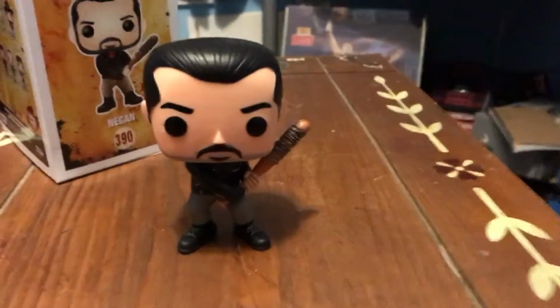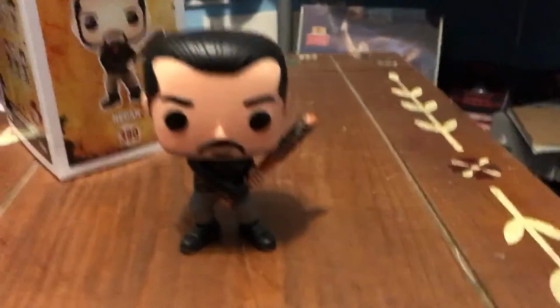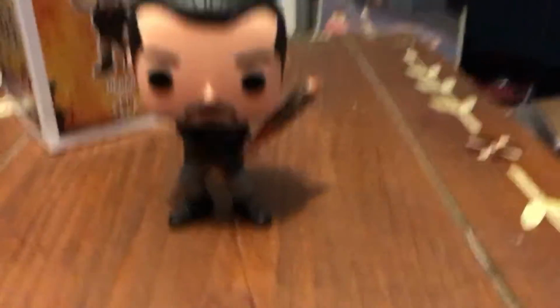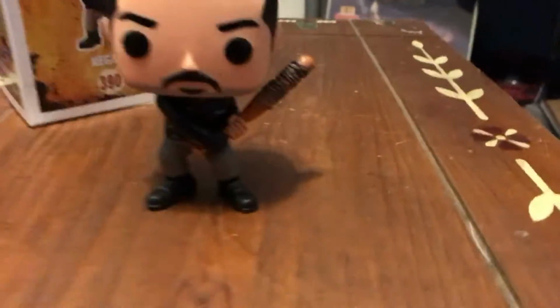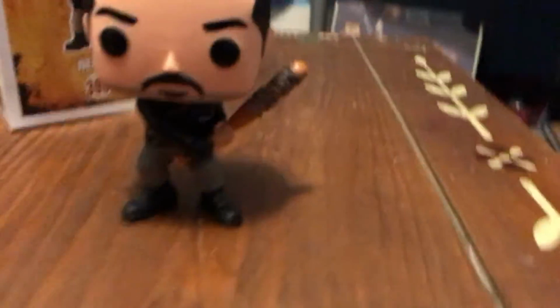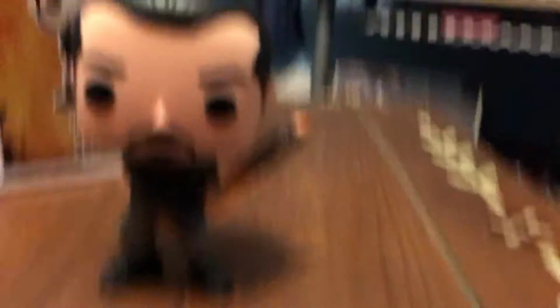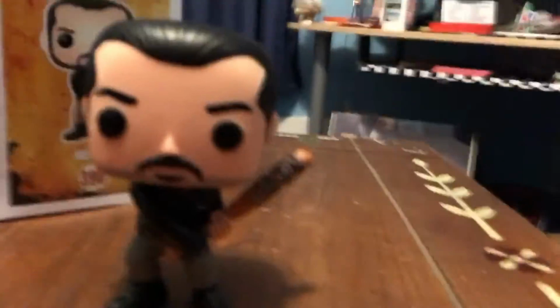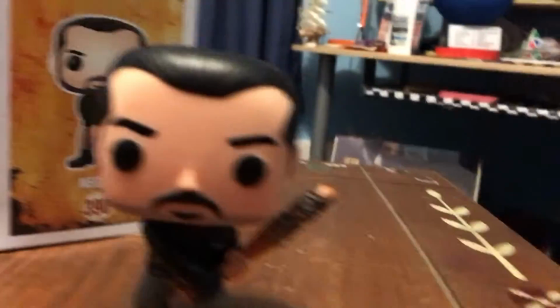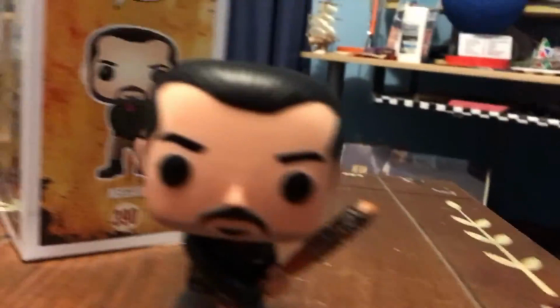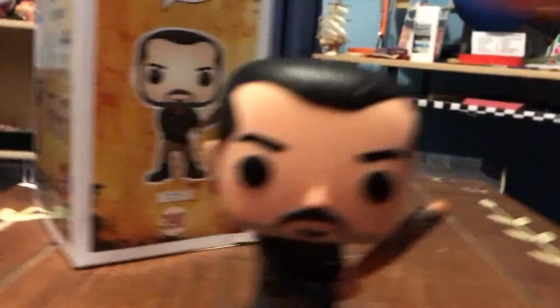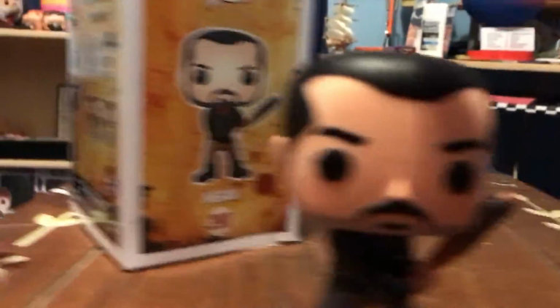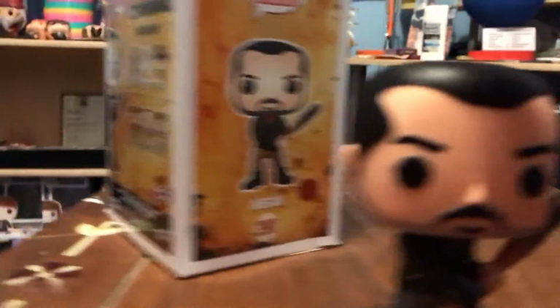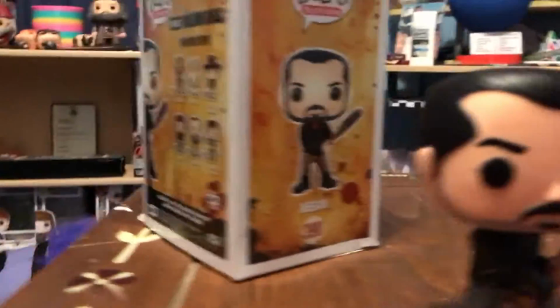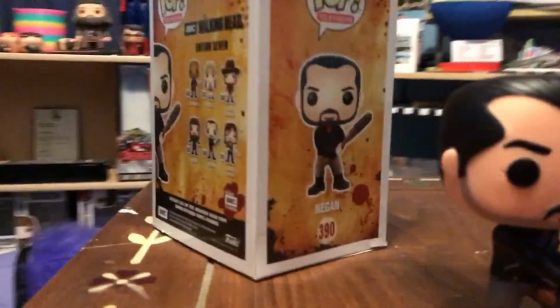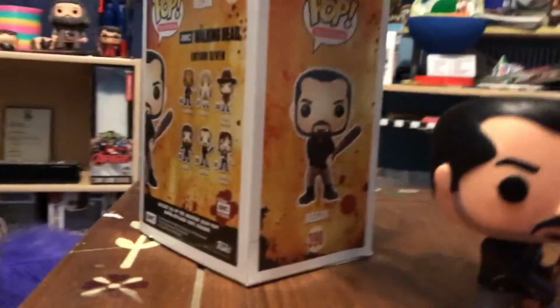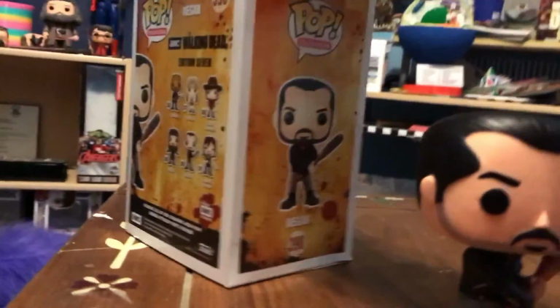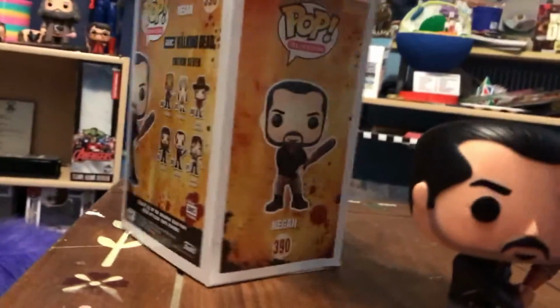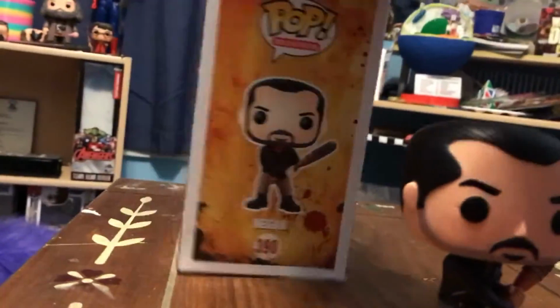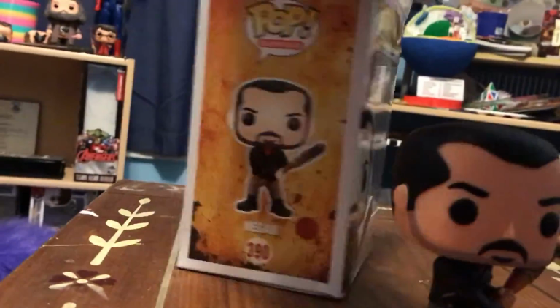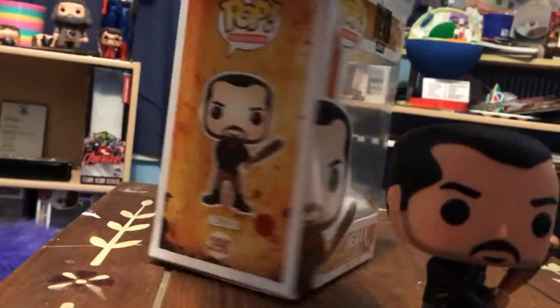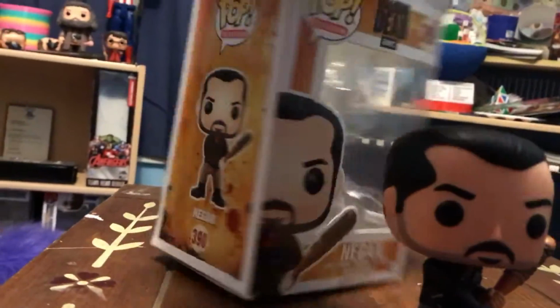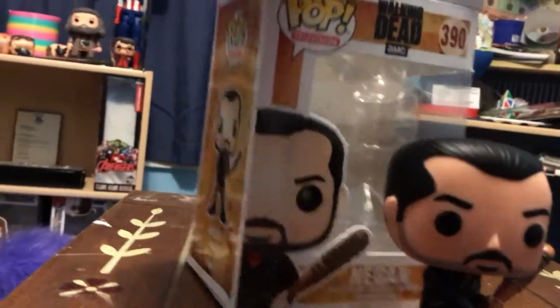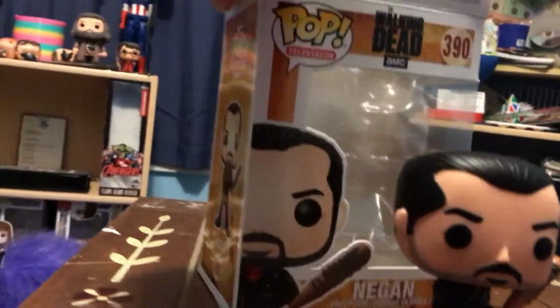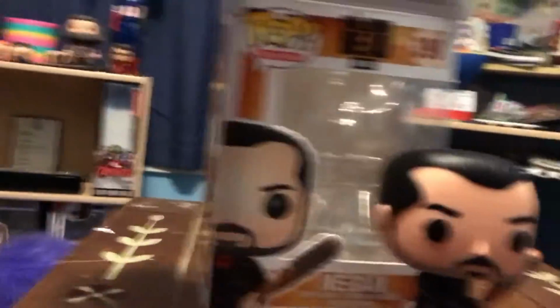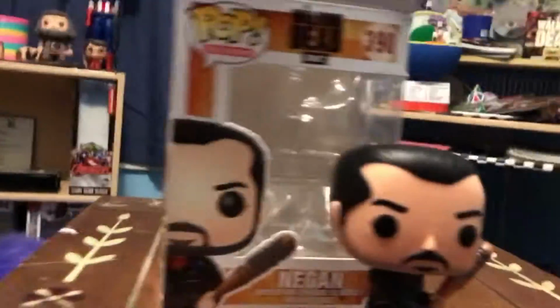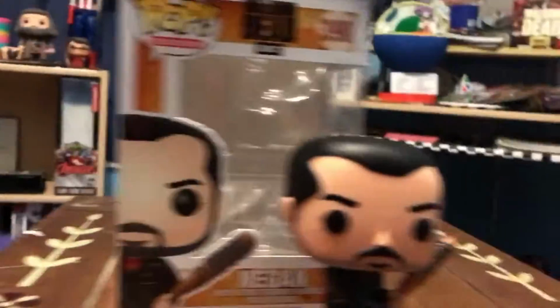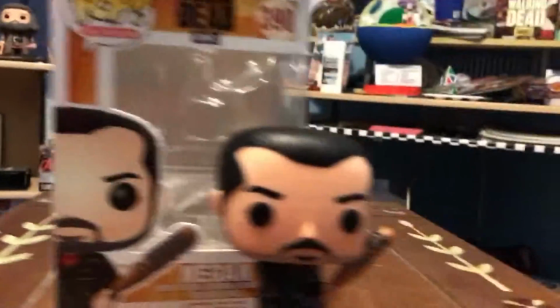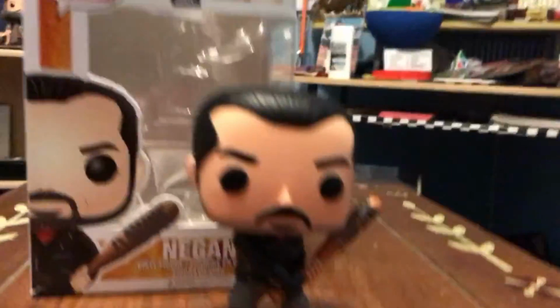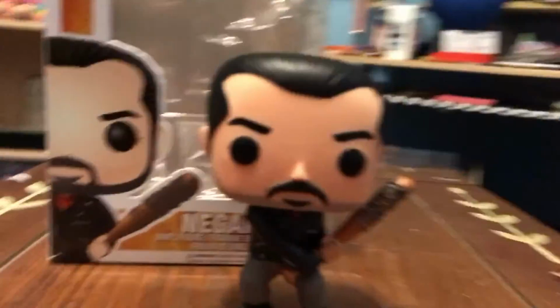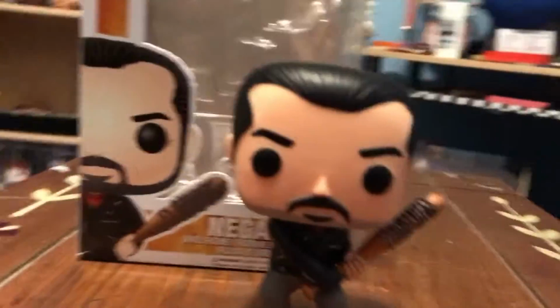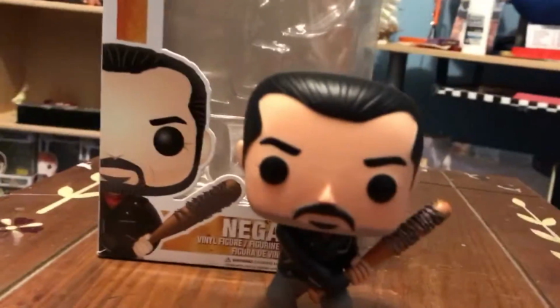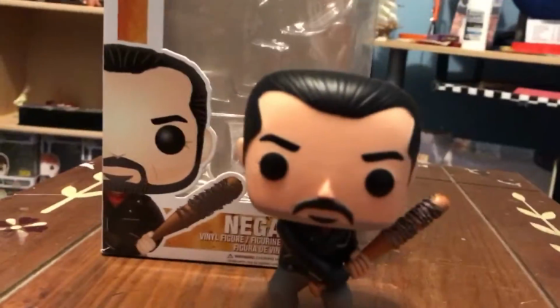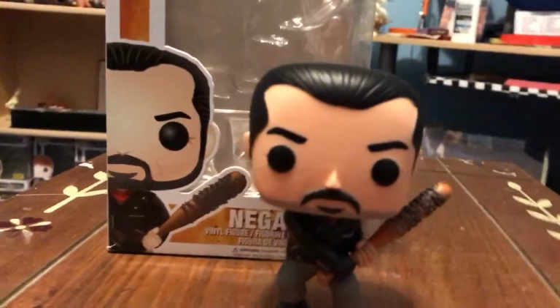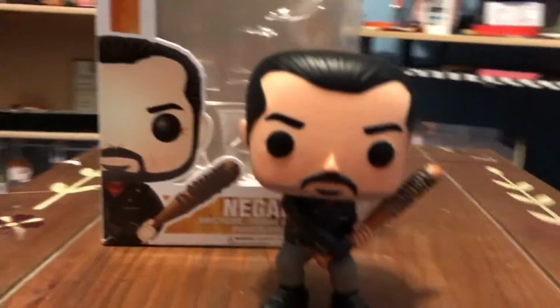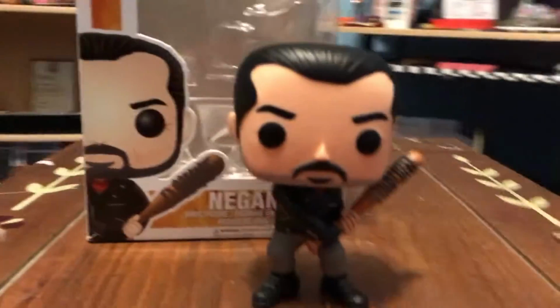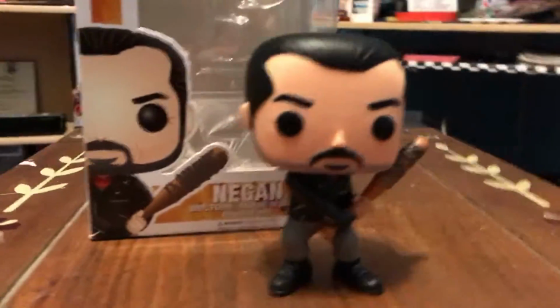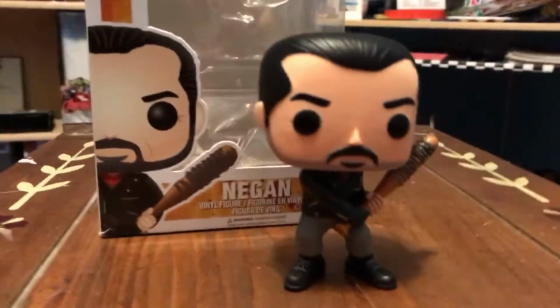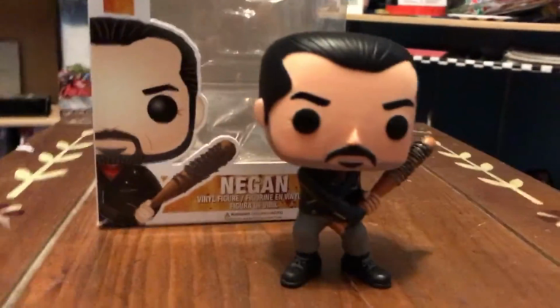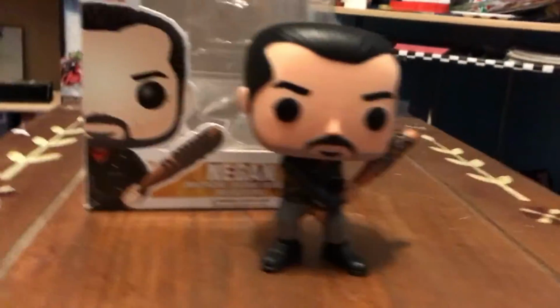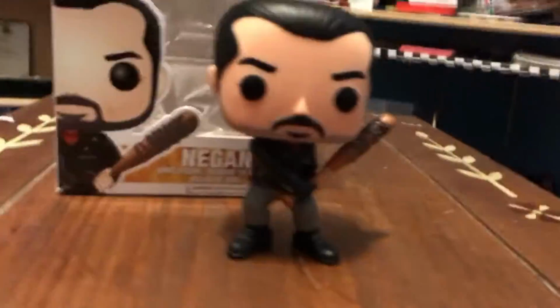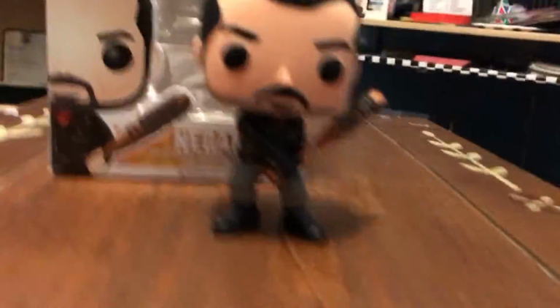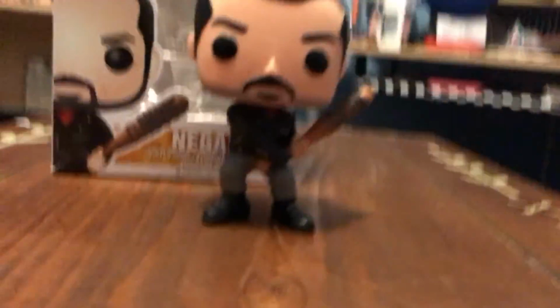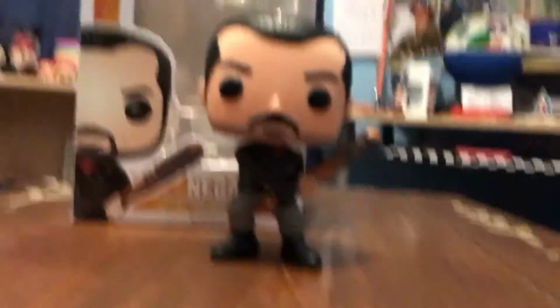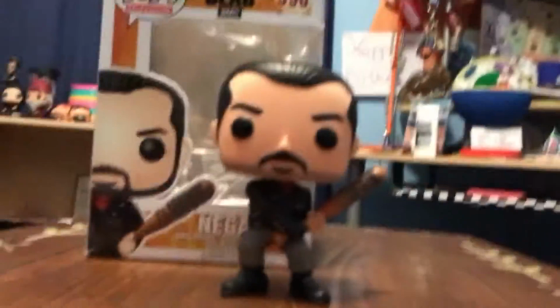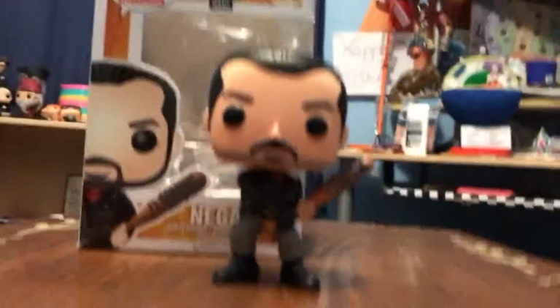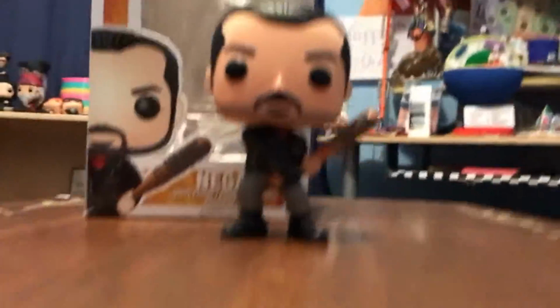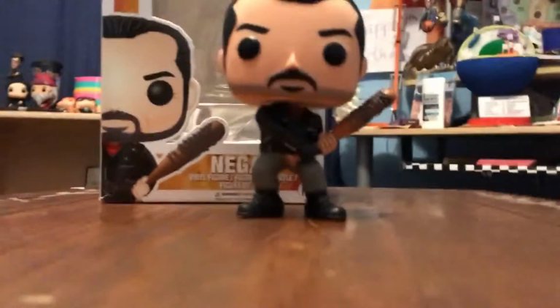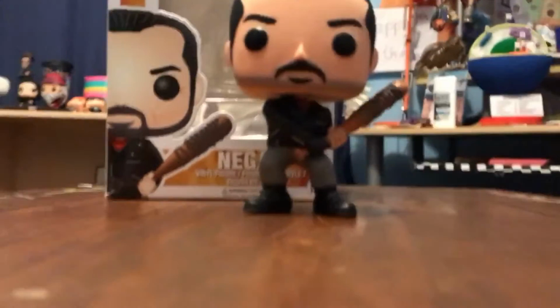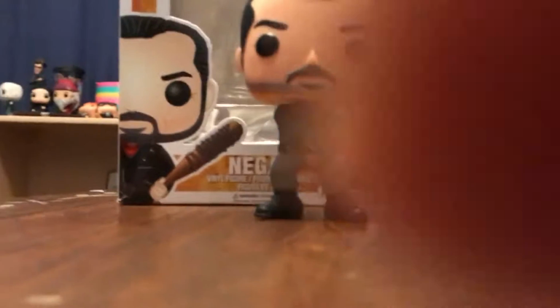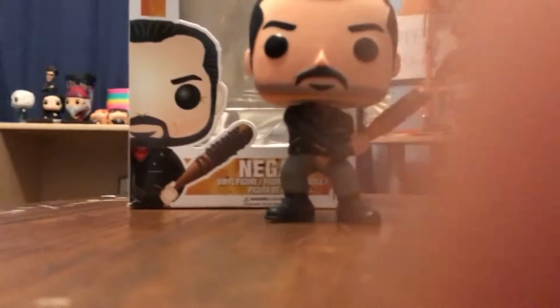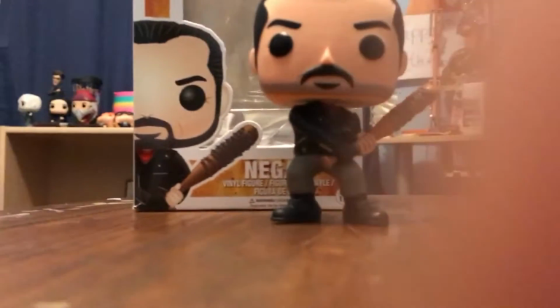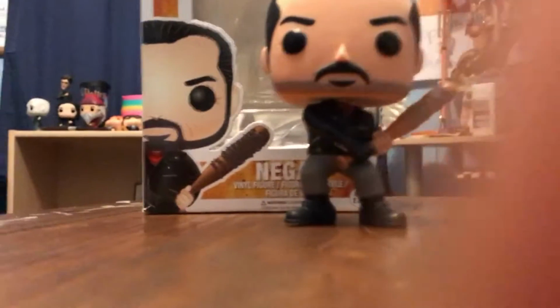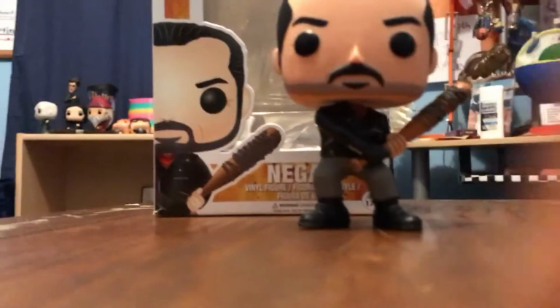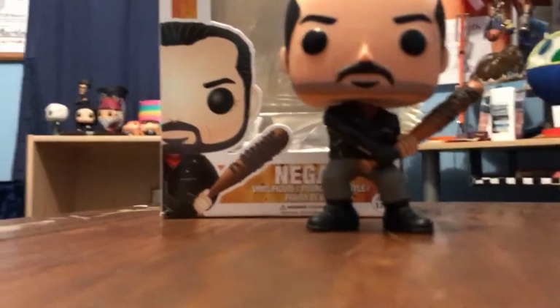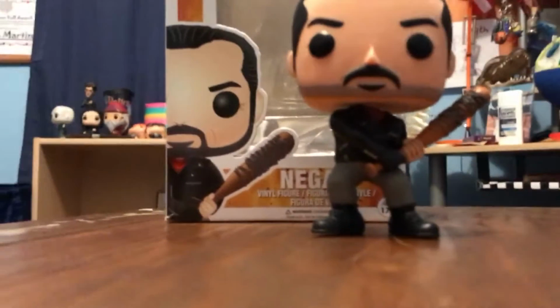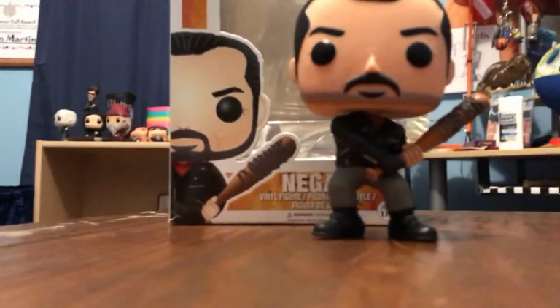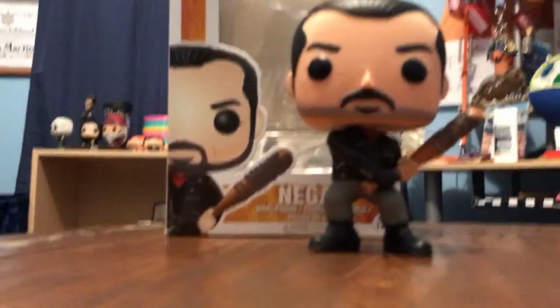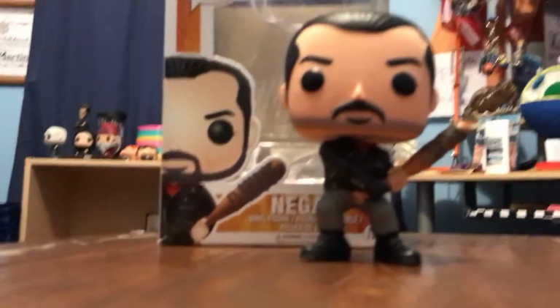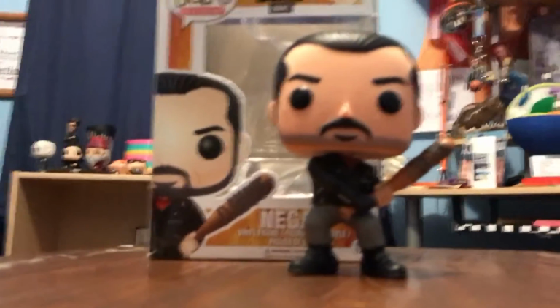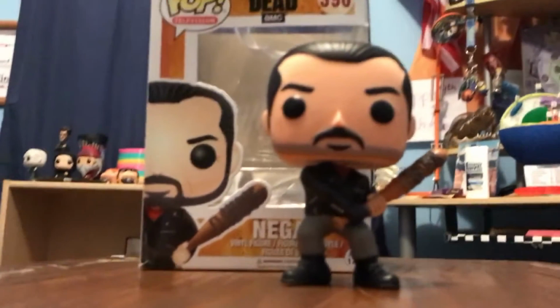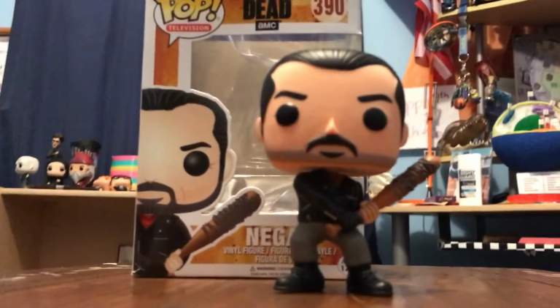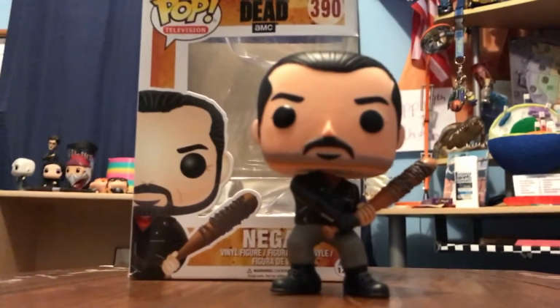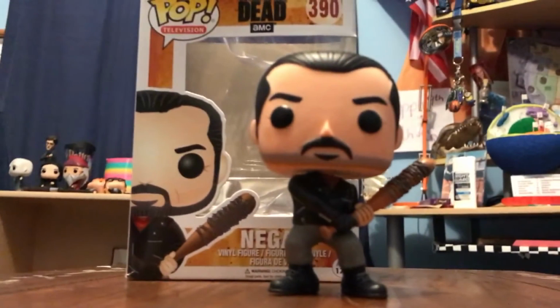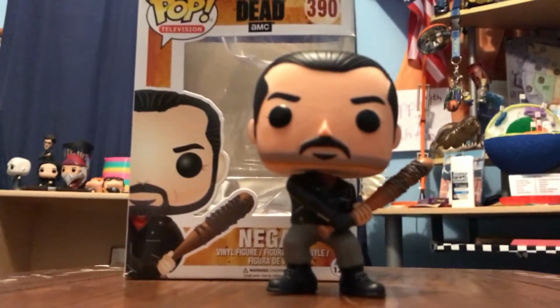Thank you guys for watching my Negan Funko Pop review. I'll see you guys next time on Ranks to the Booty channel.